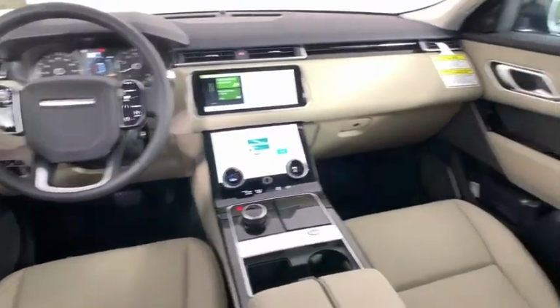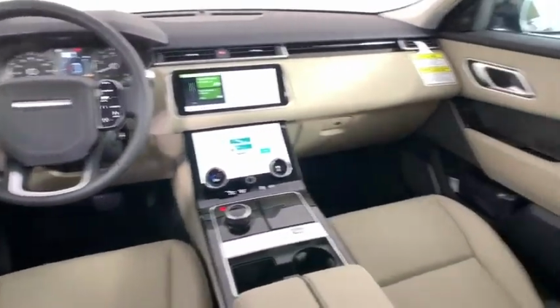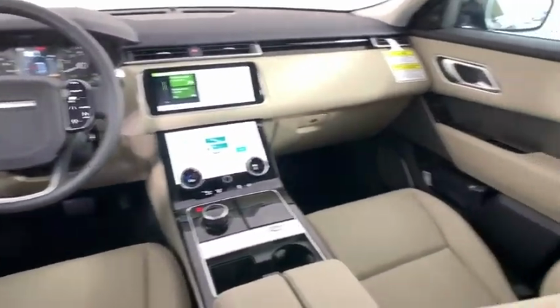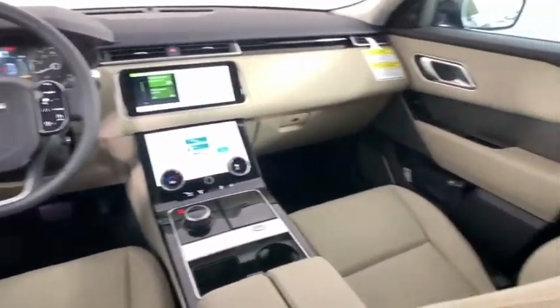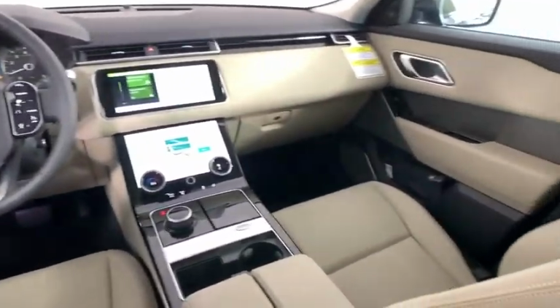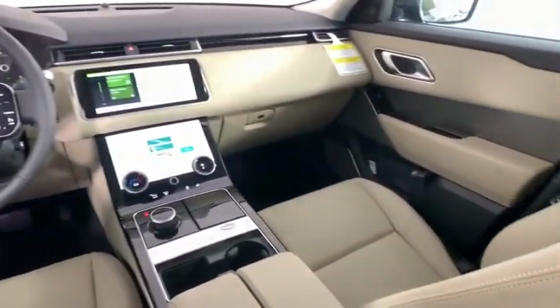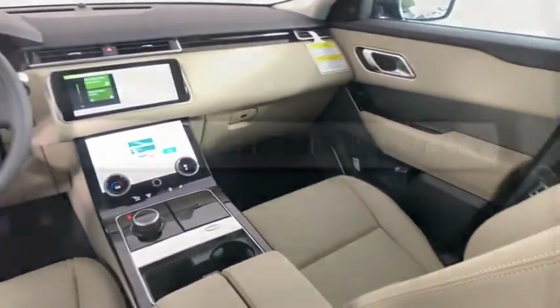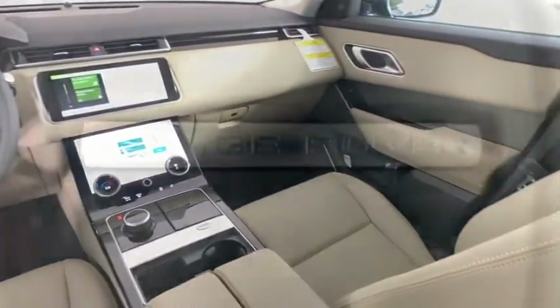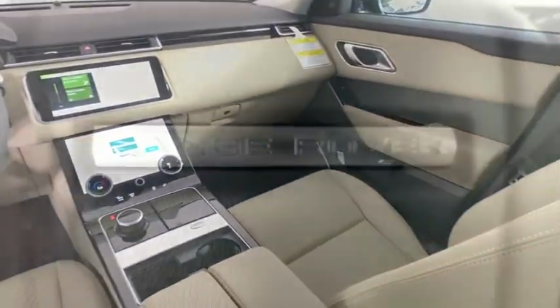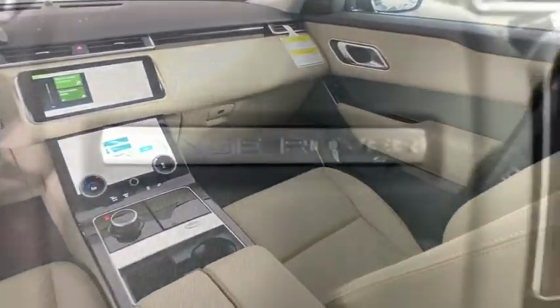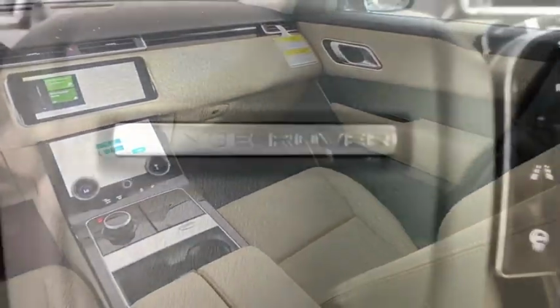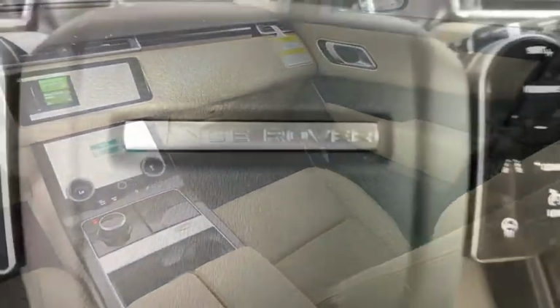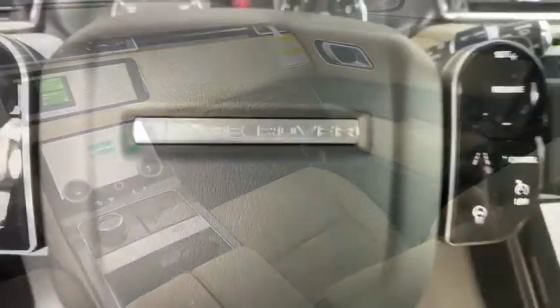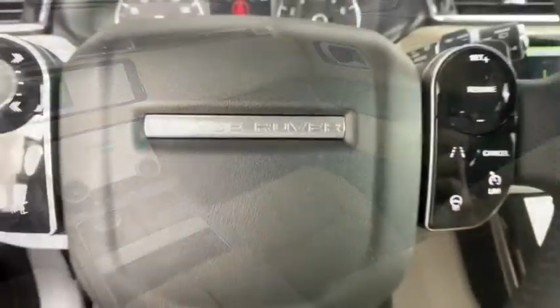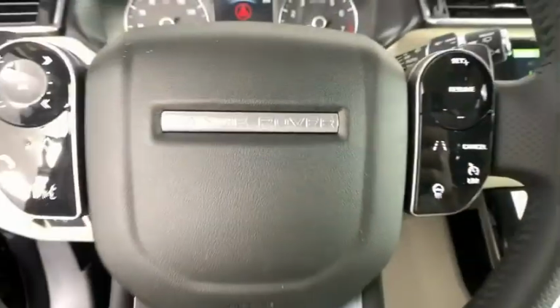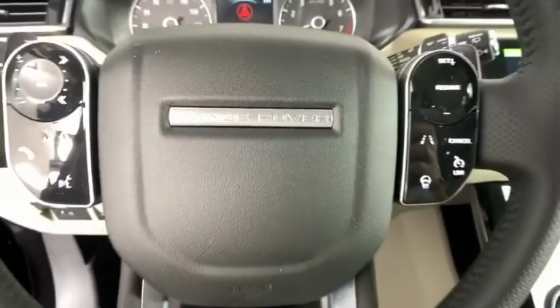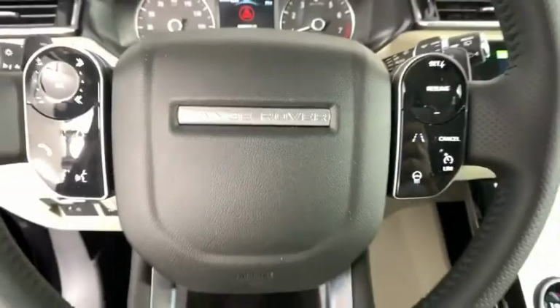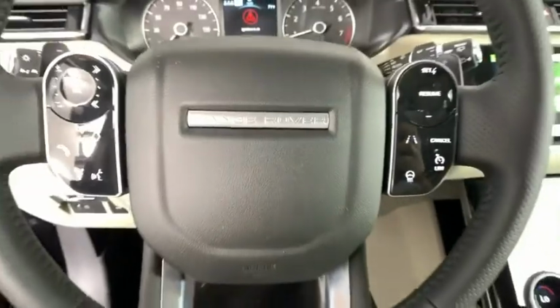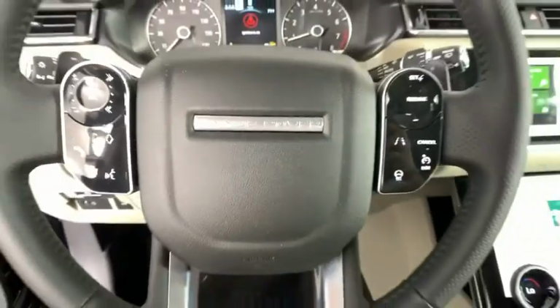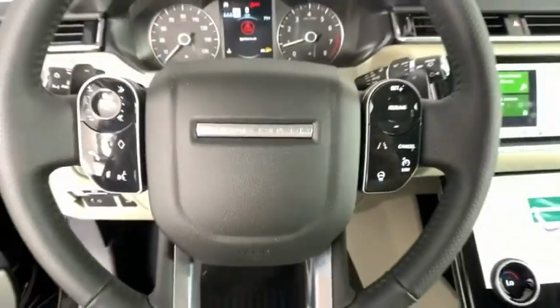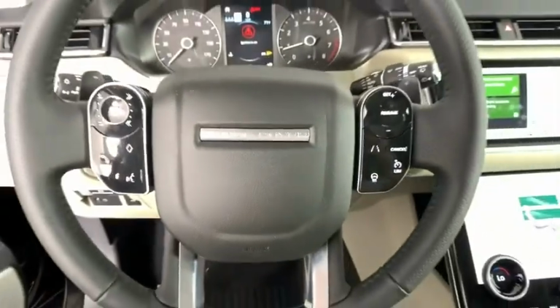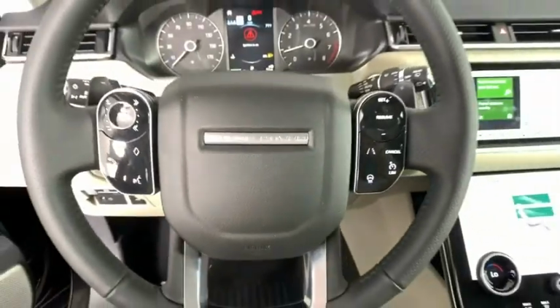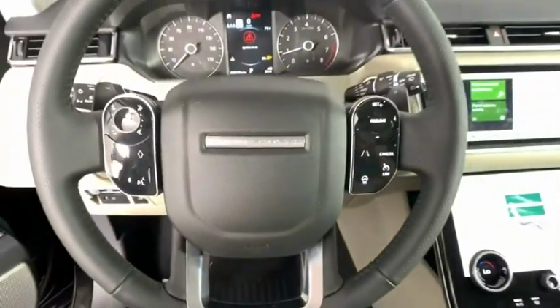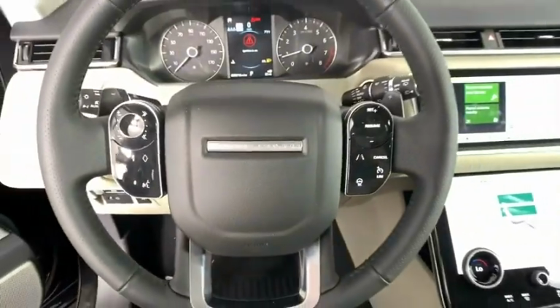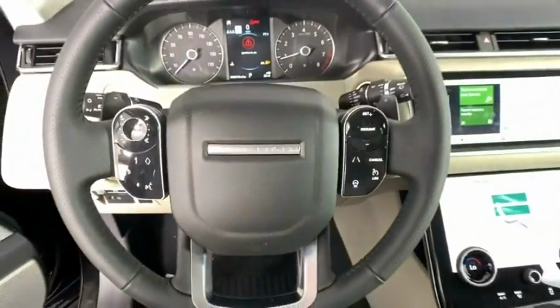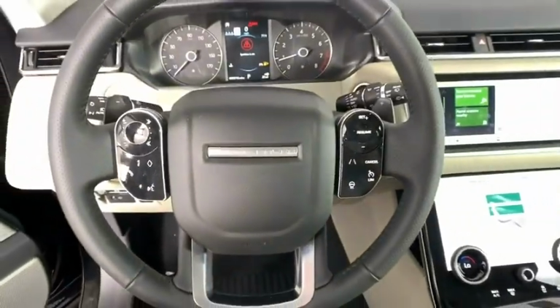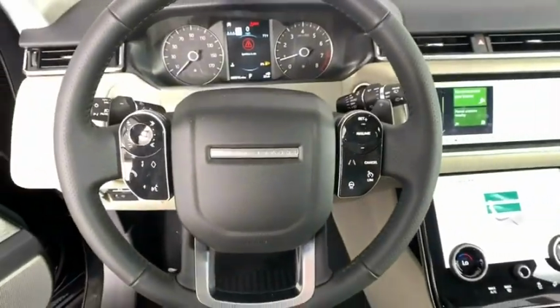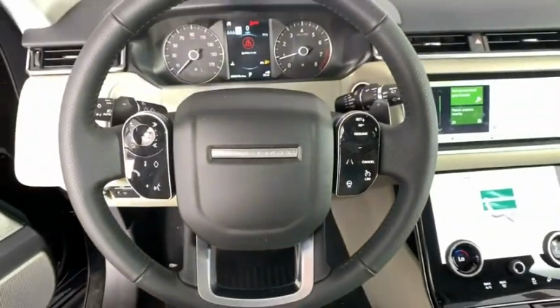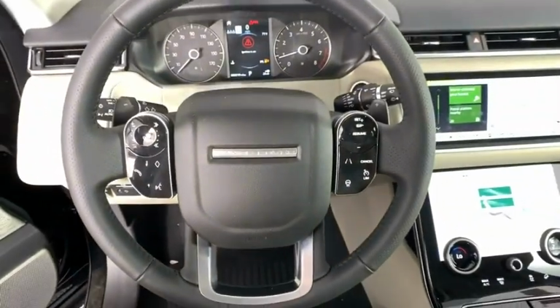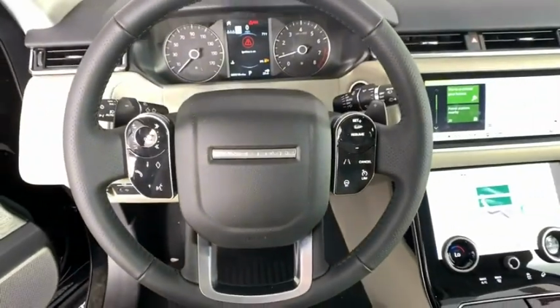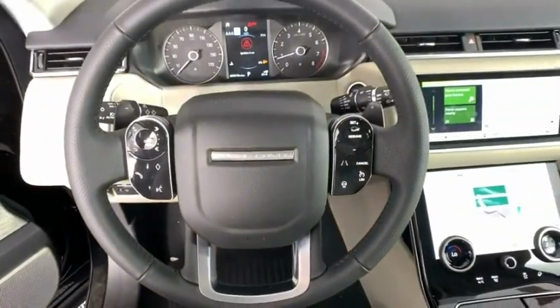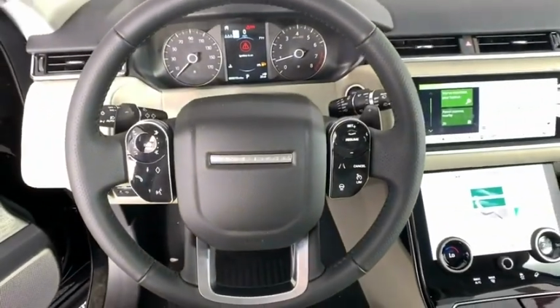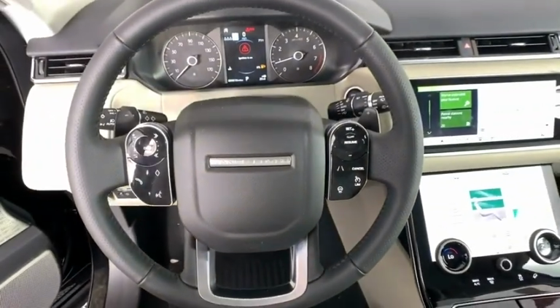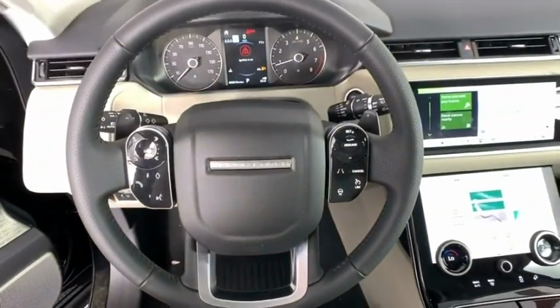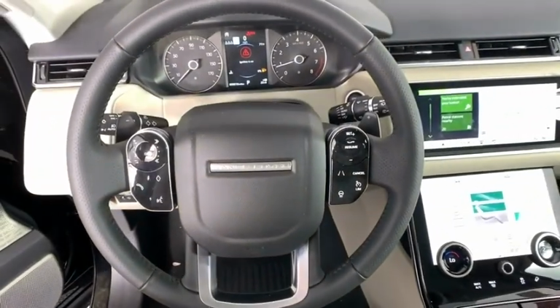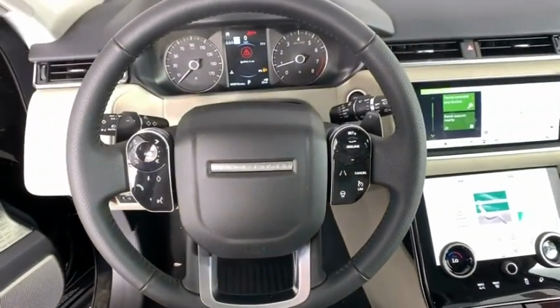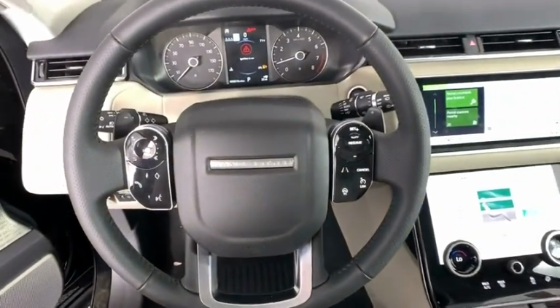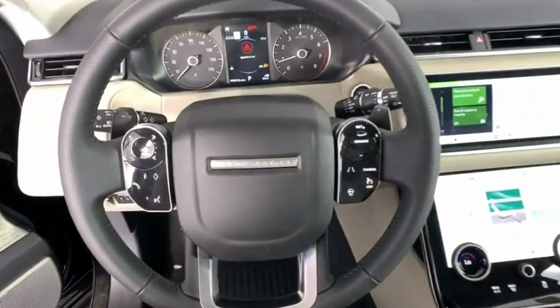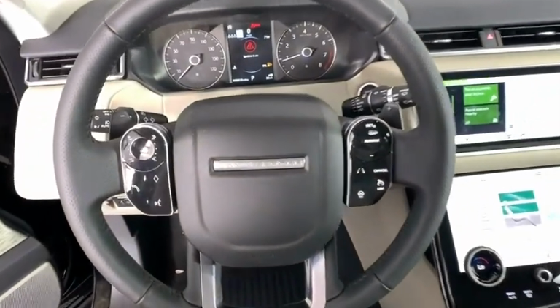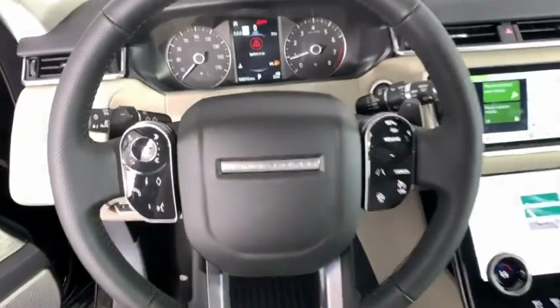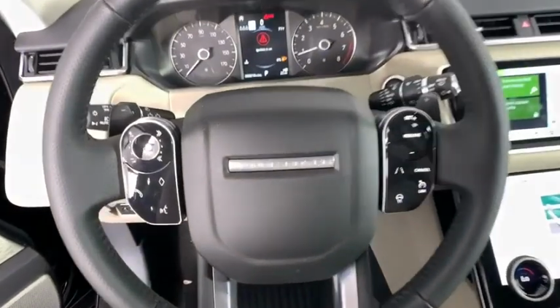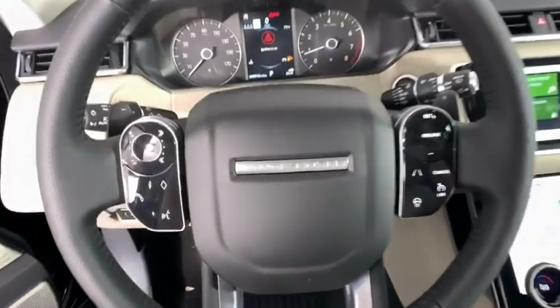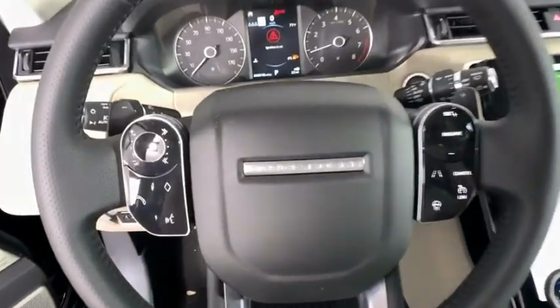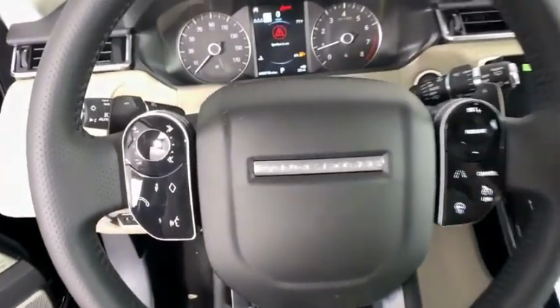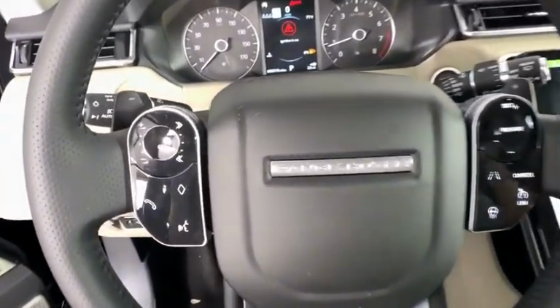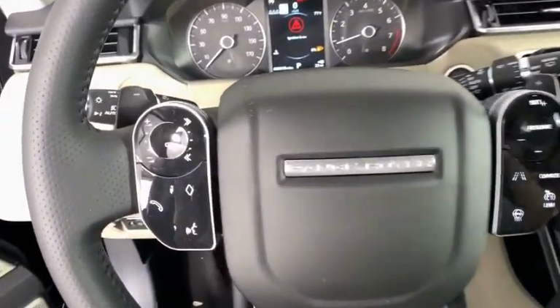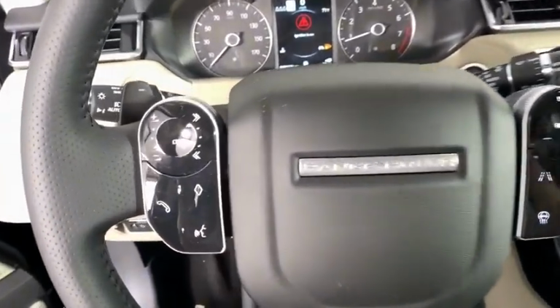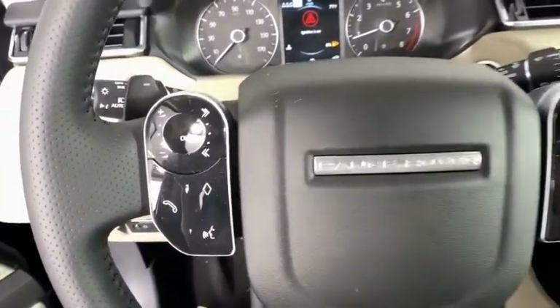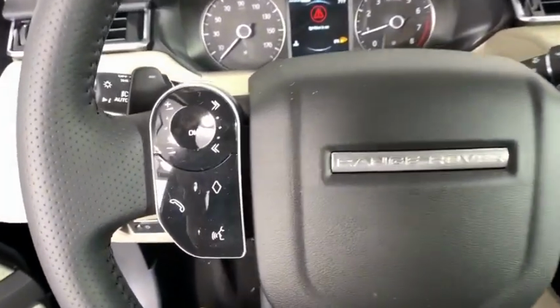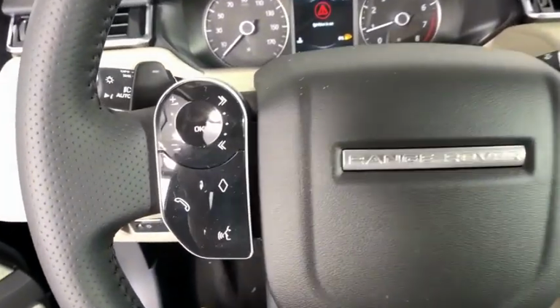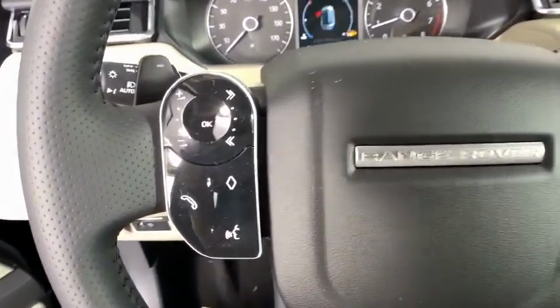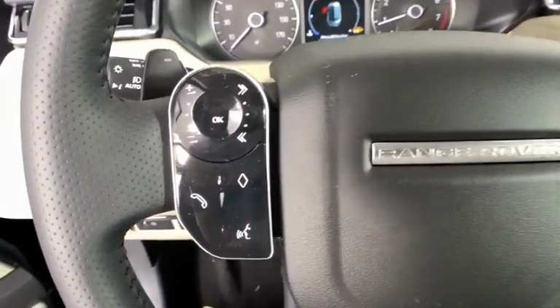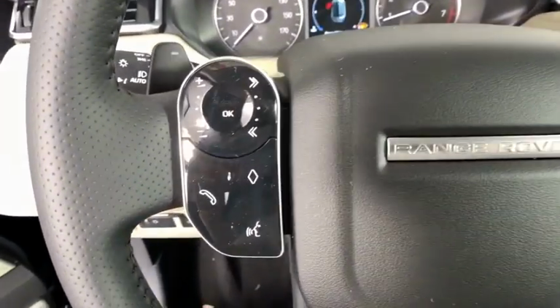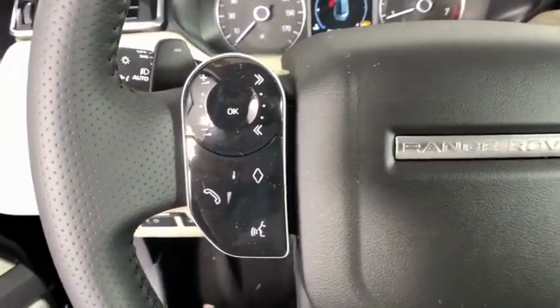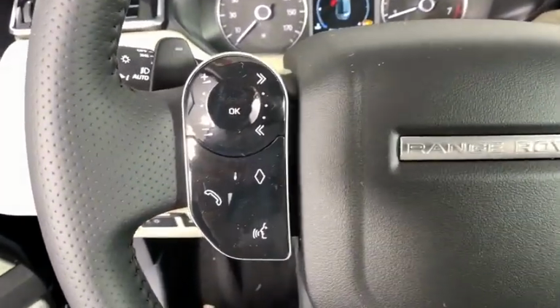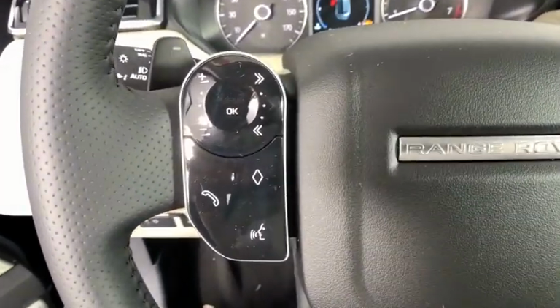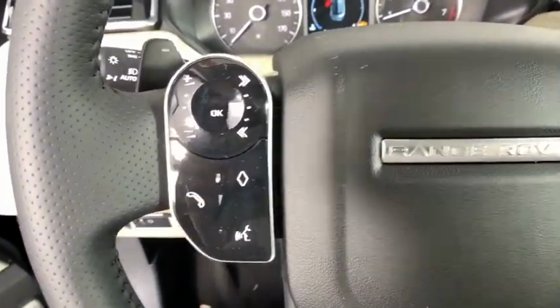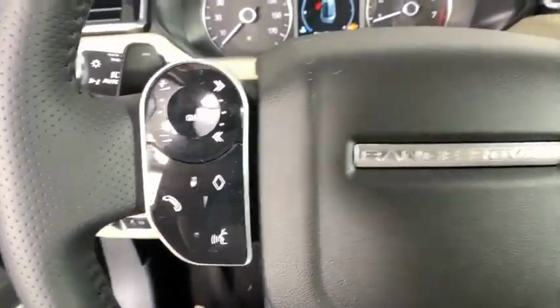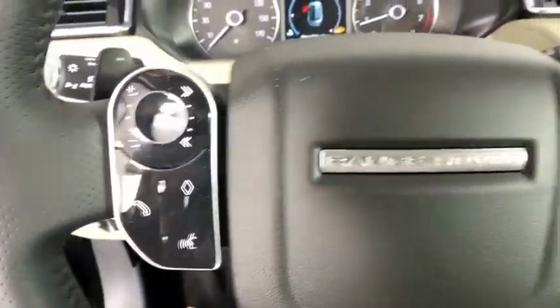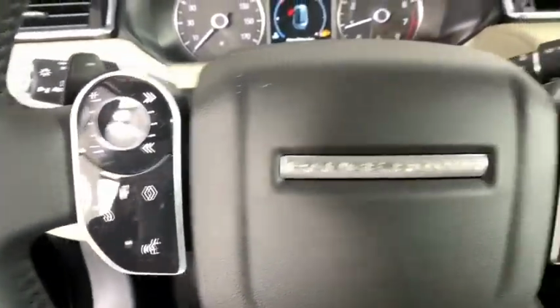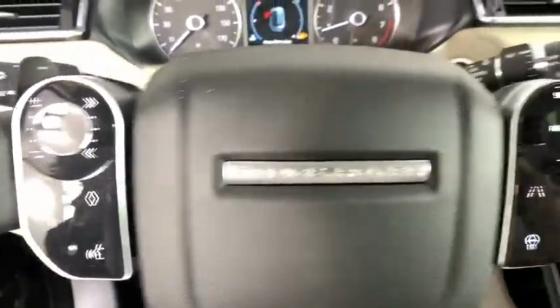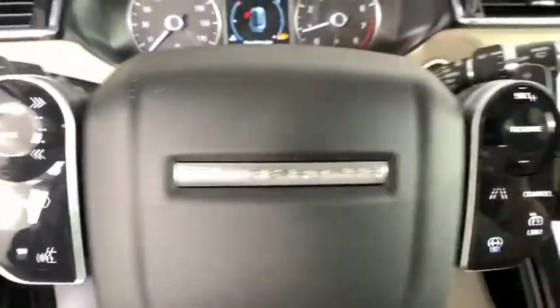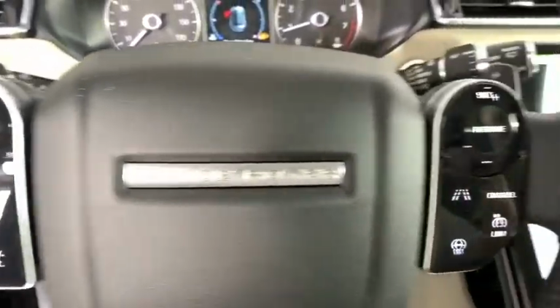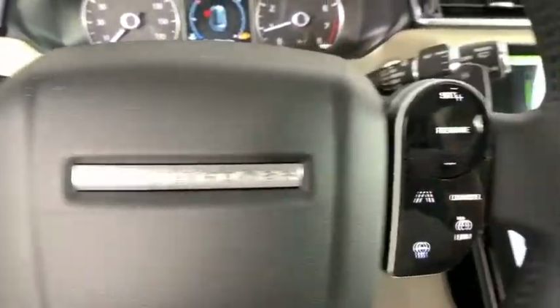Security system, compass, tachometer, remote keyless entry, overhead console, brake assist, panic alarm.